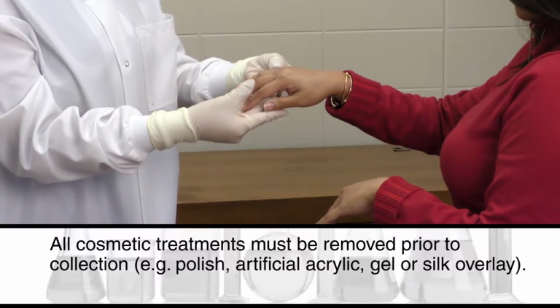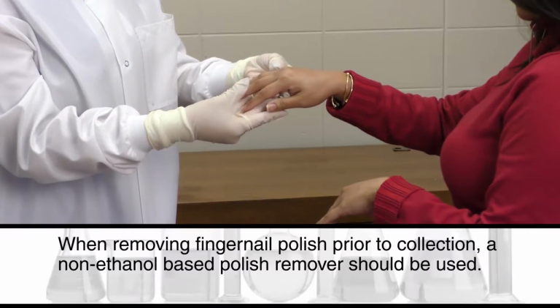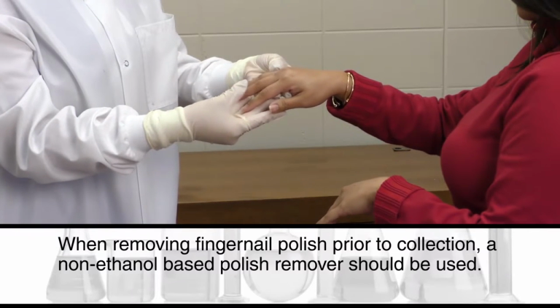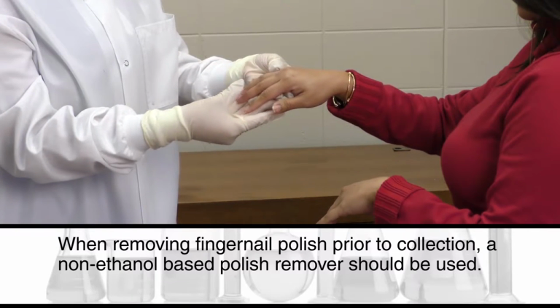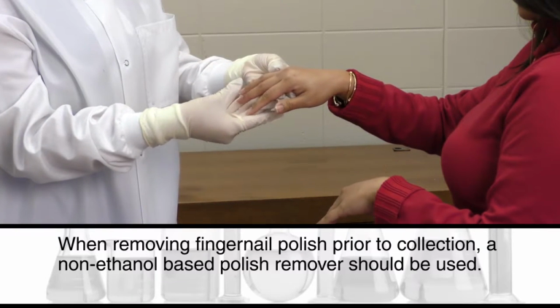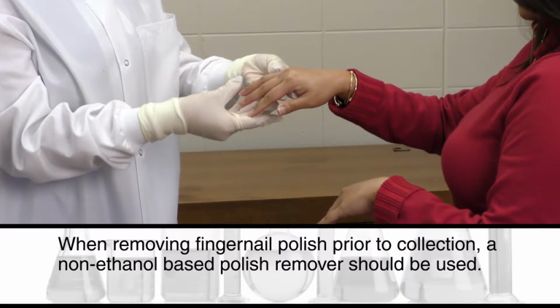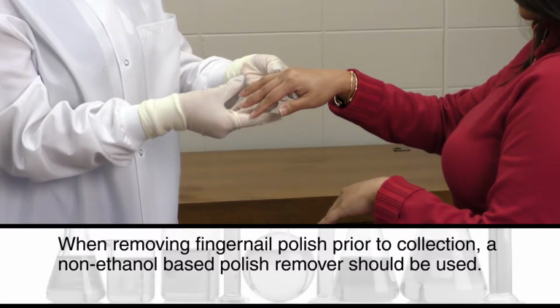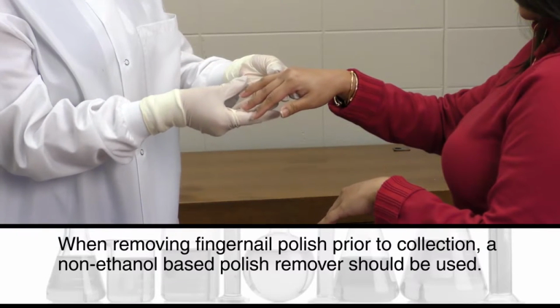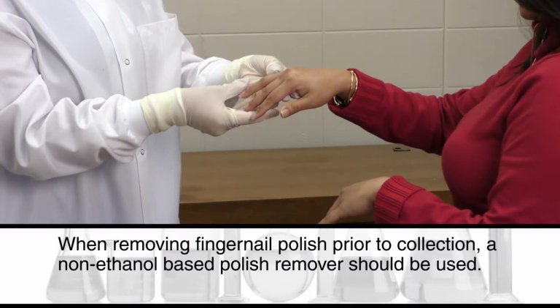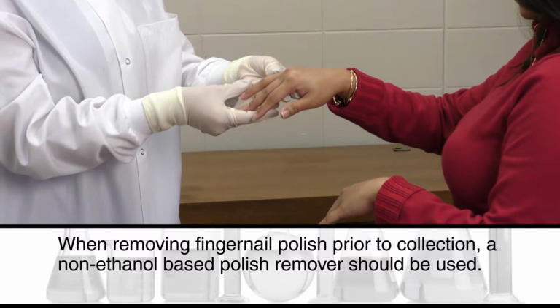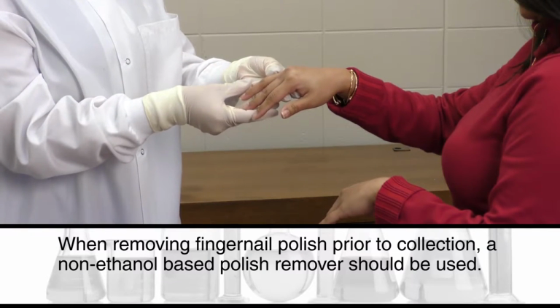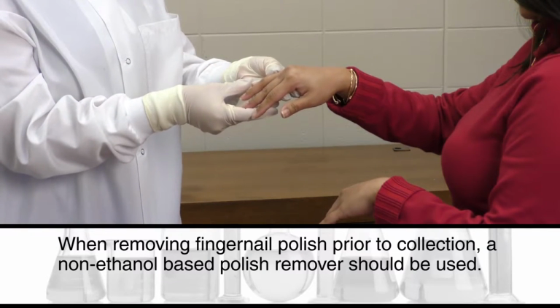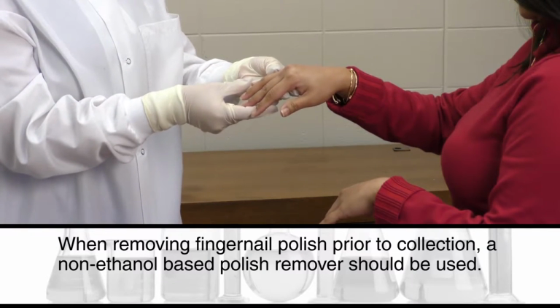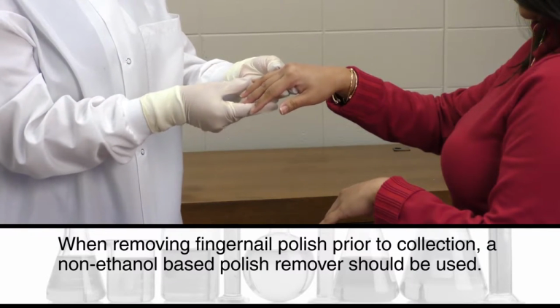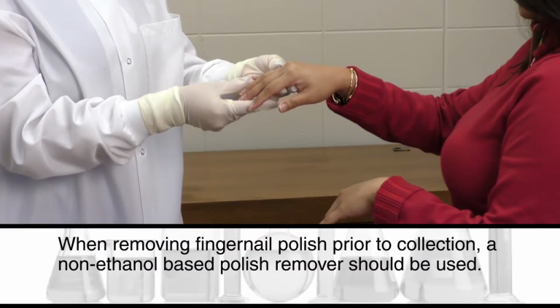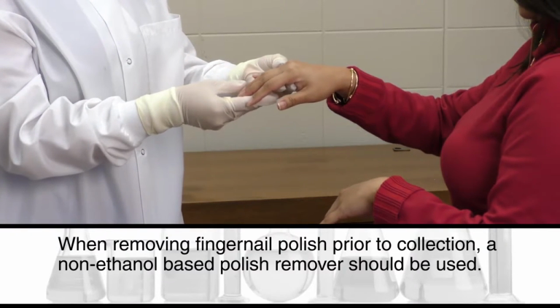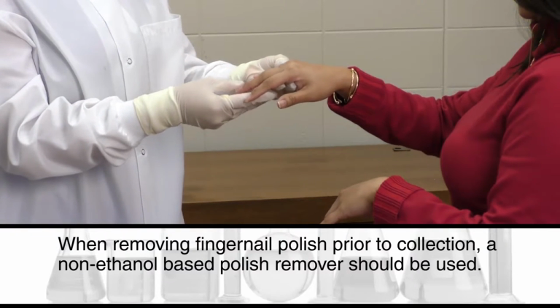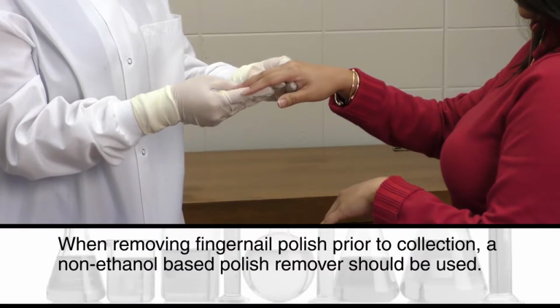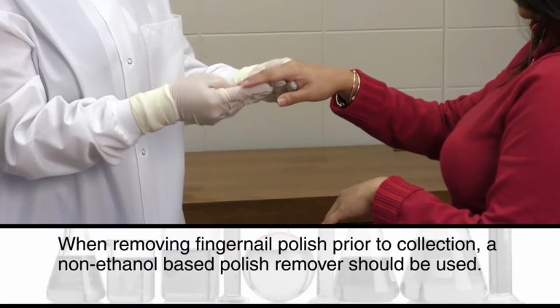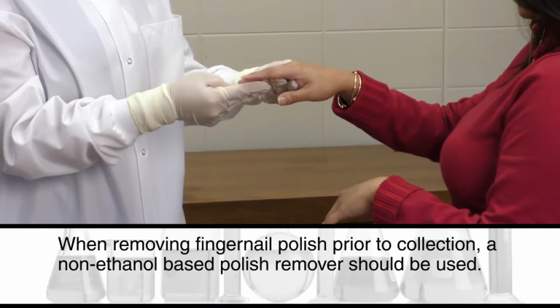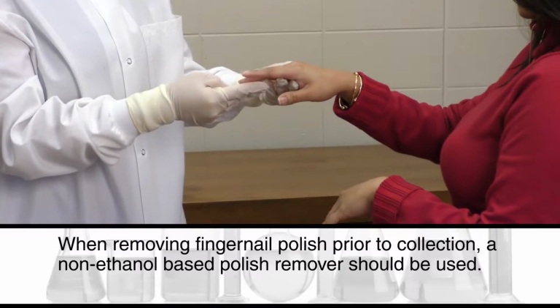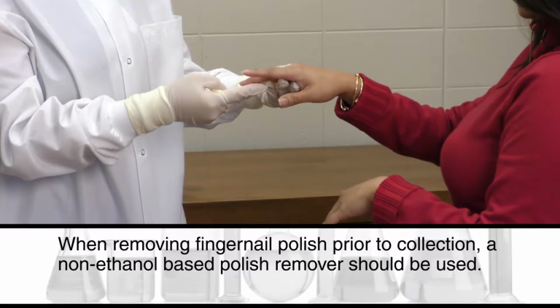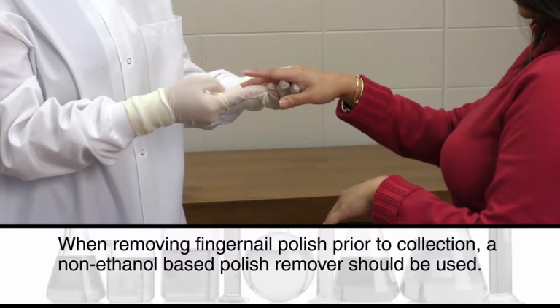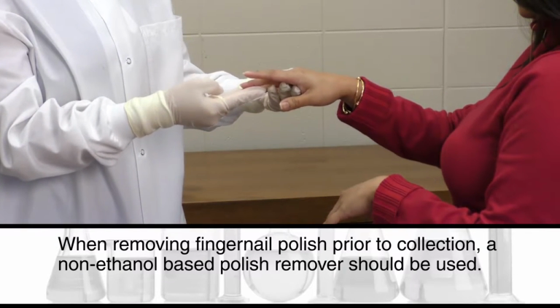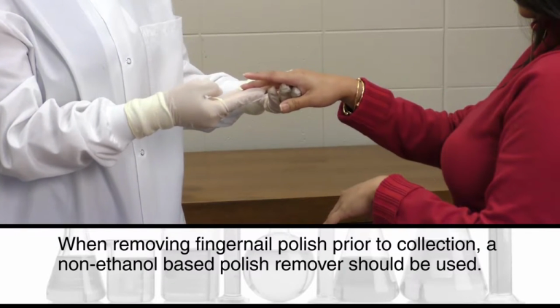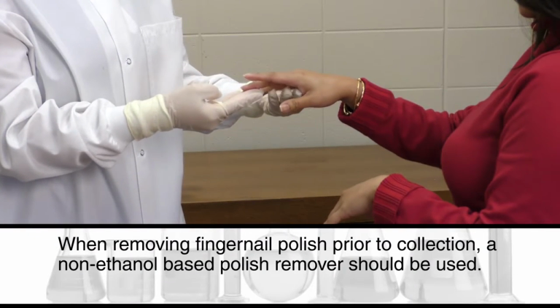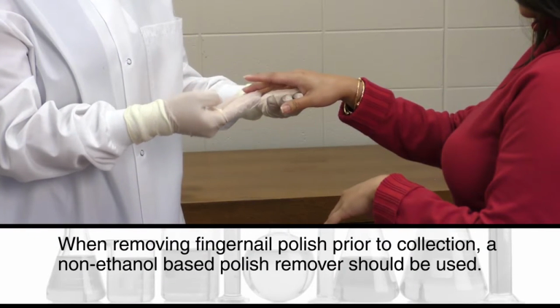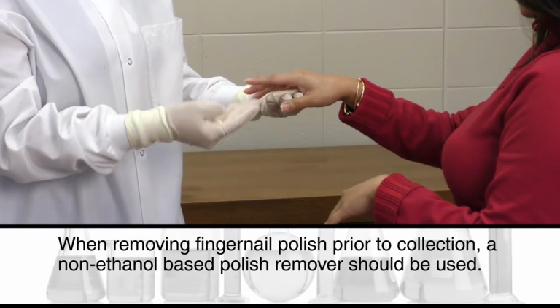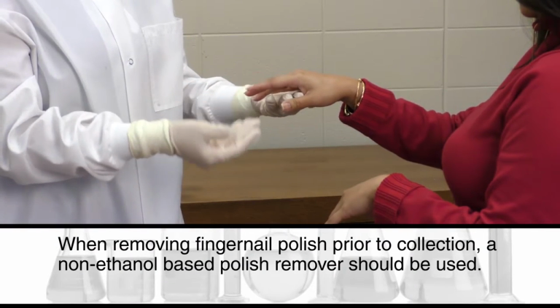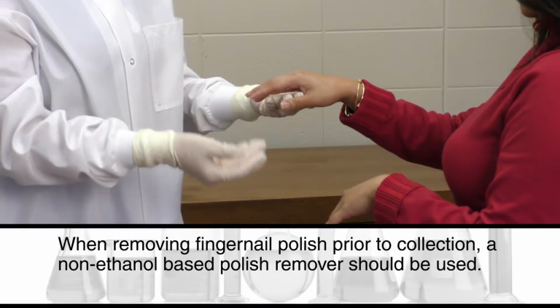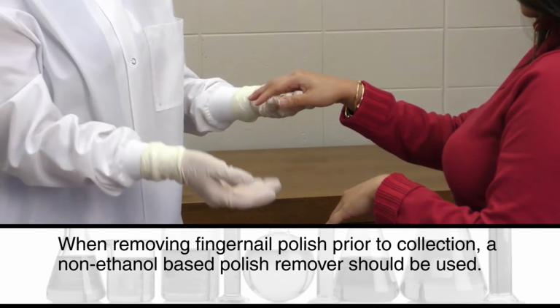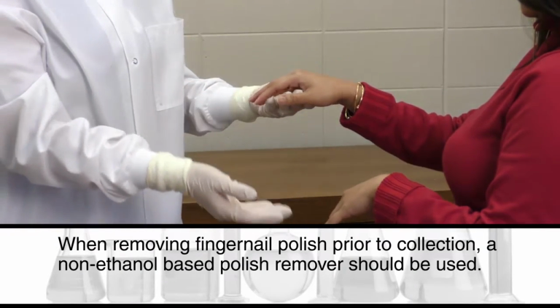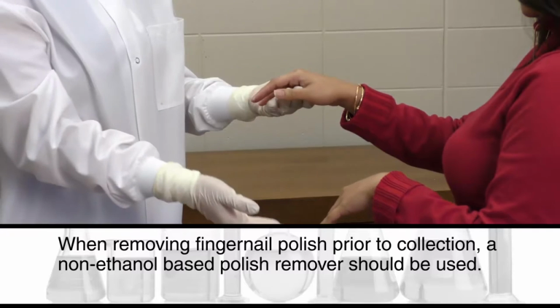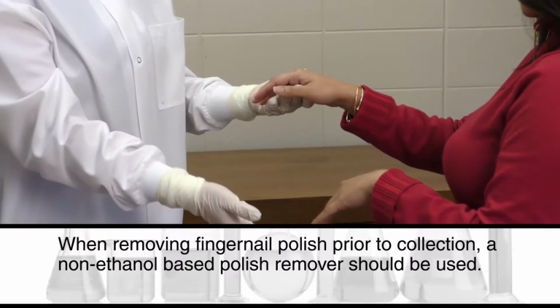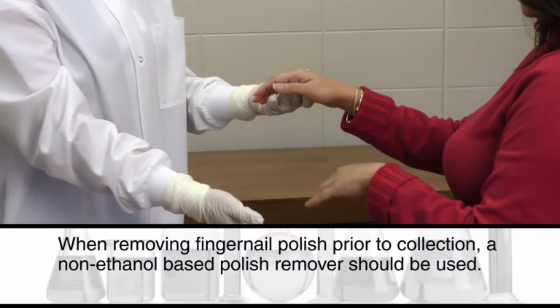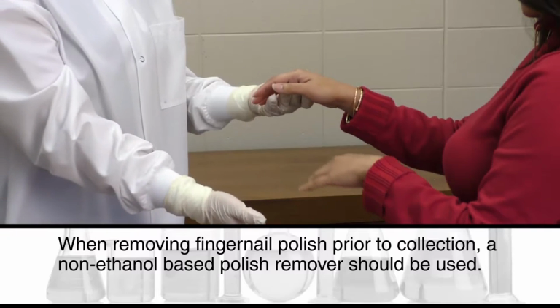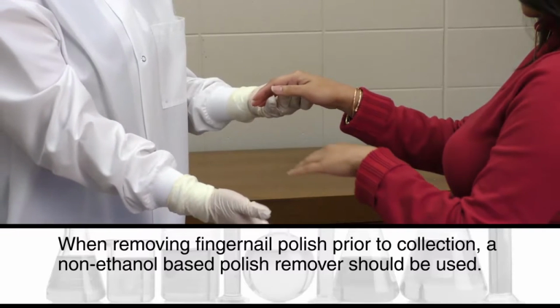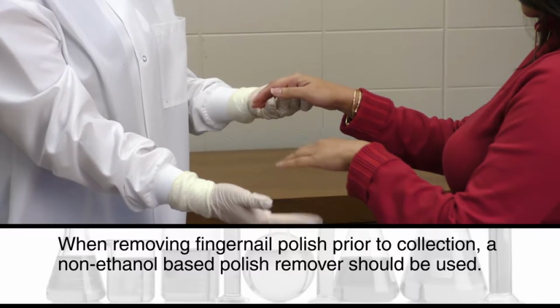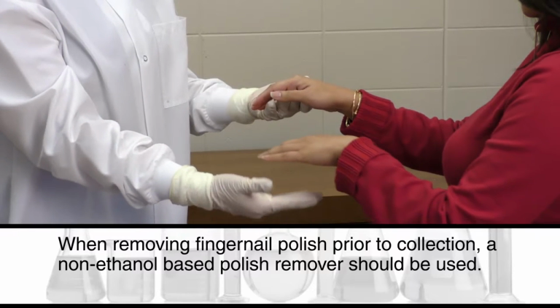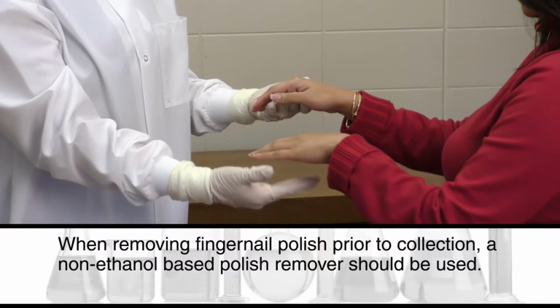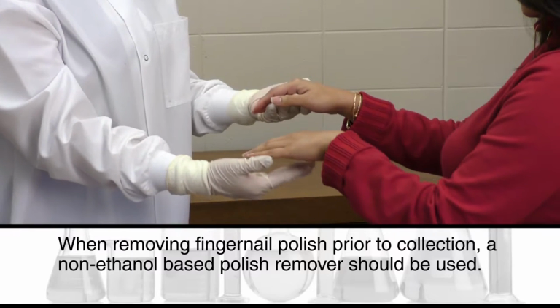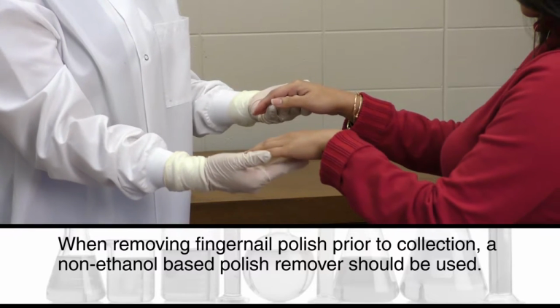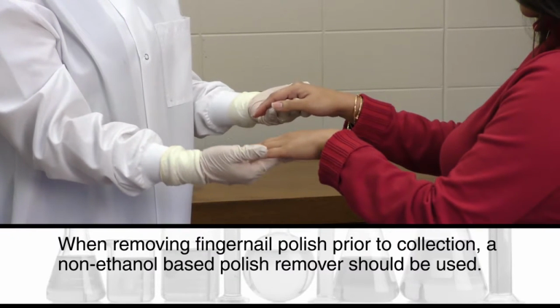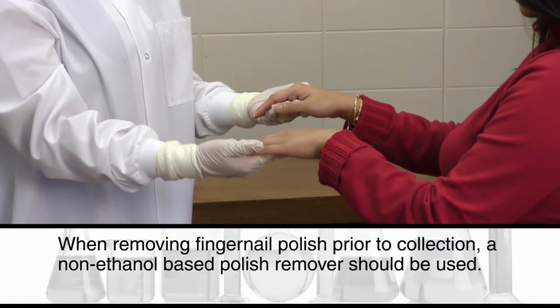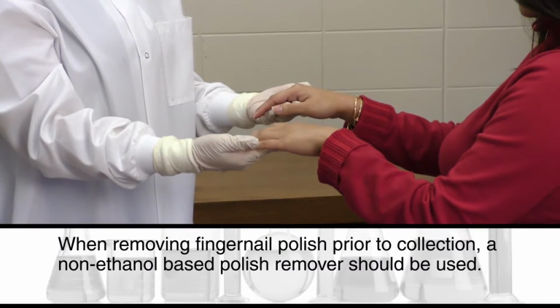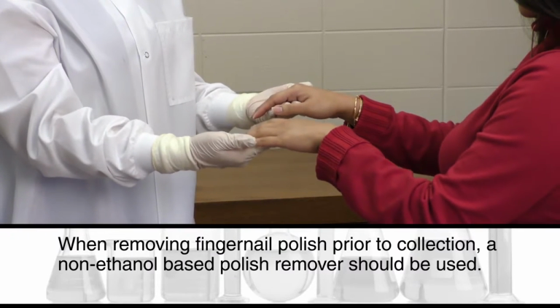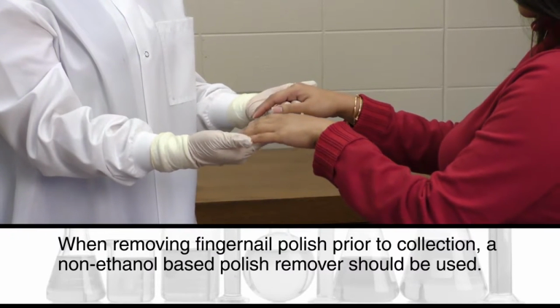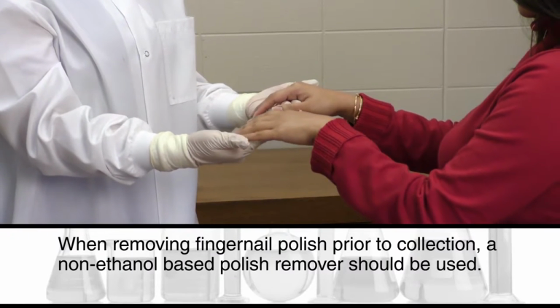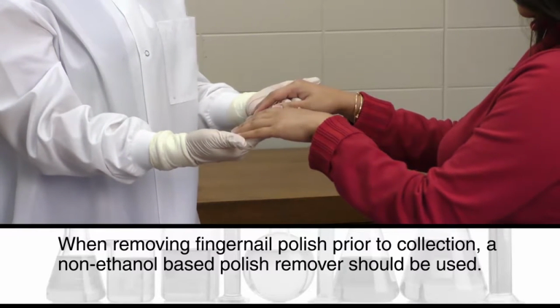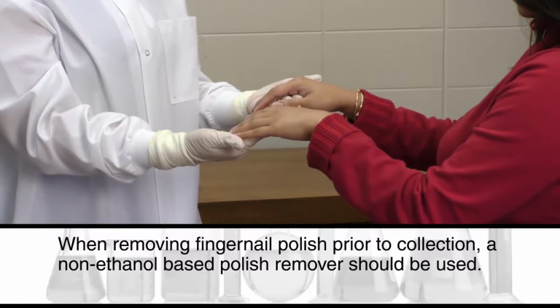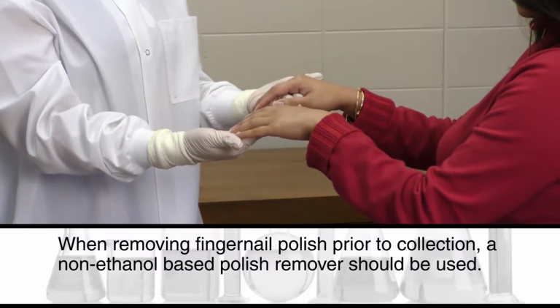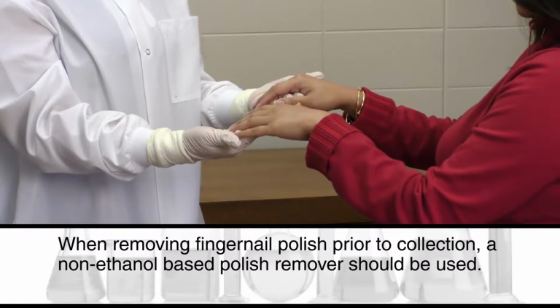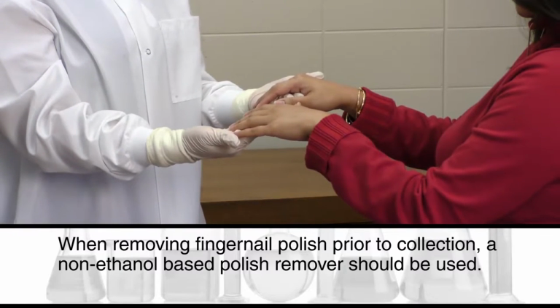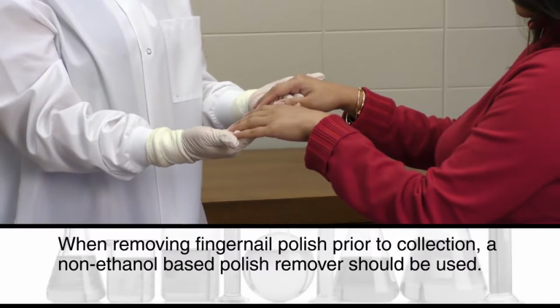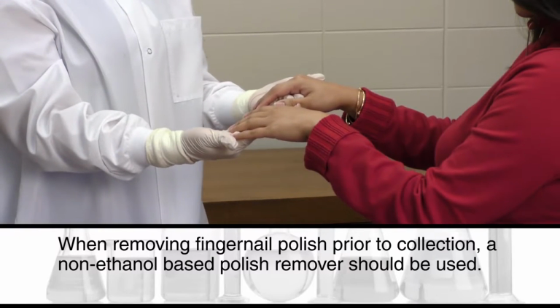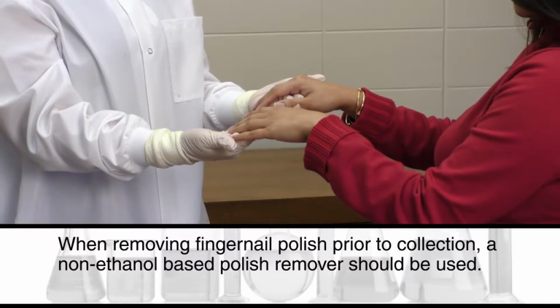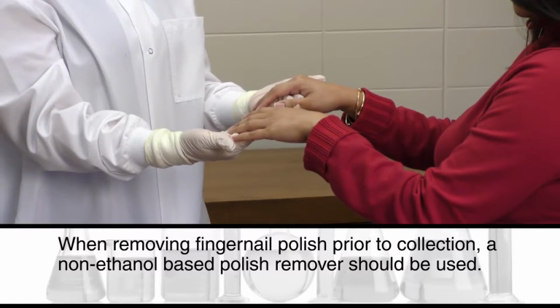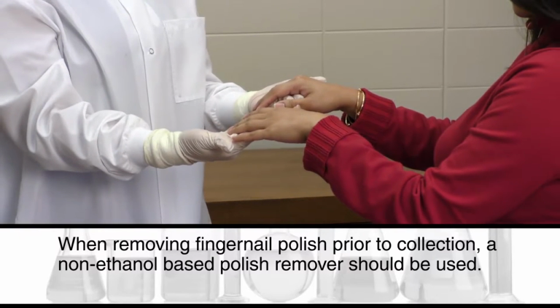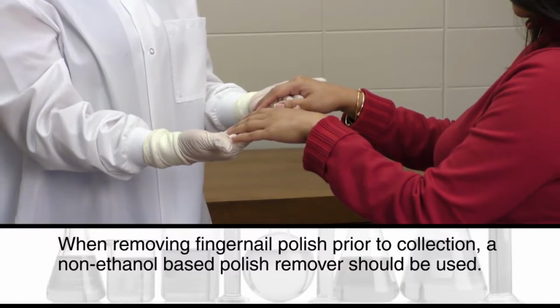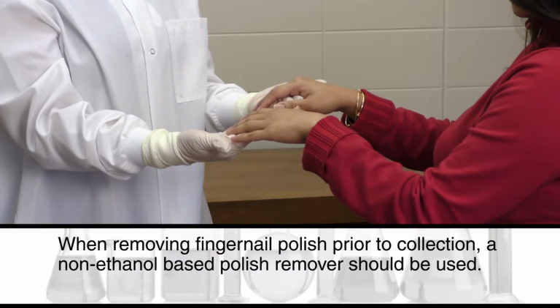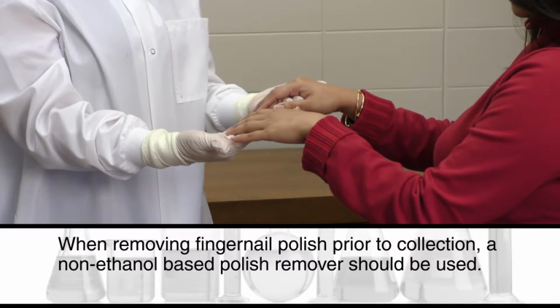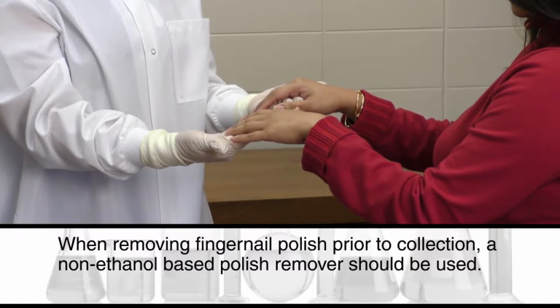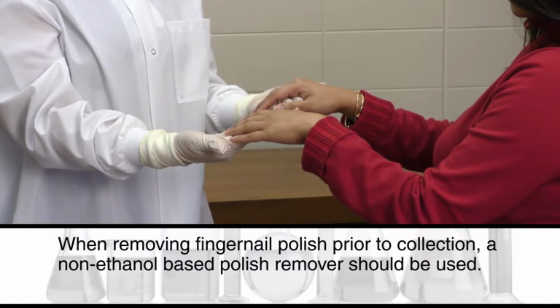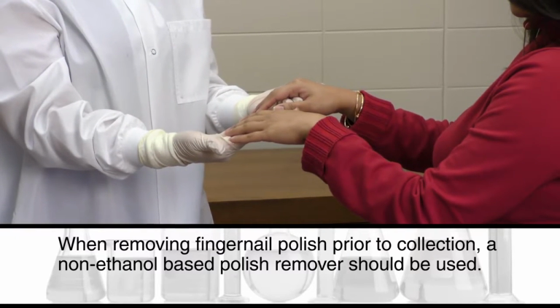When removing fingernail polish prior to collection, a non-ethanol-based polish remover should be used.